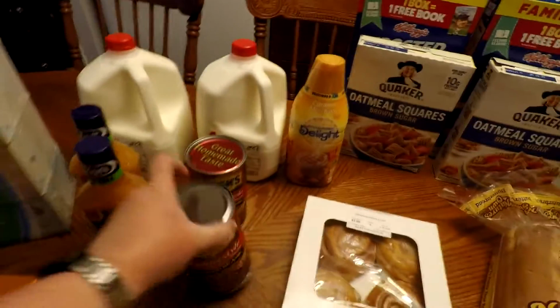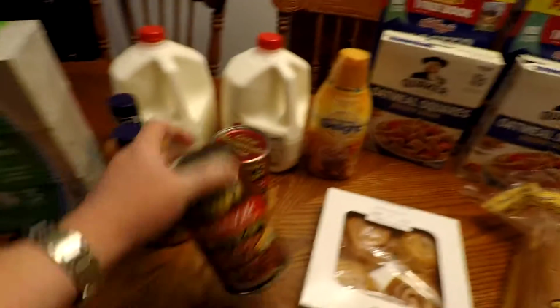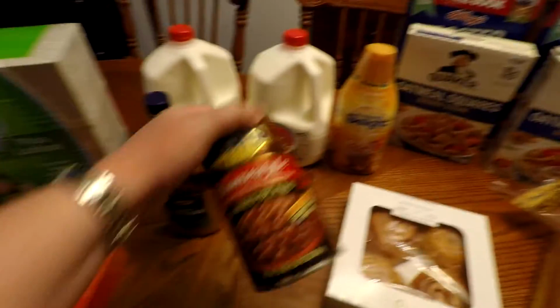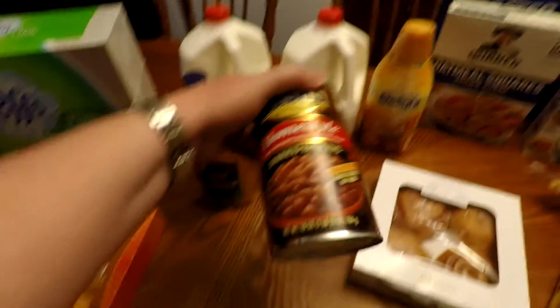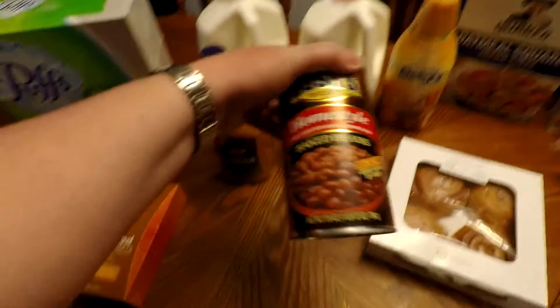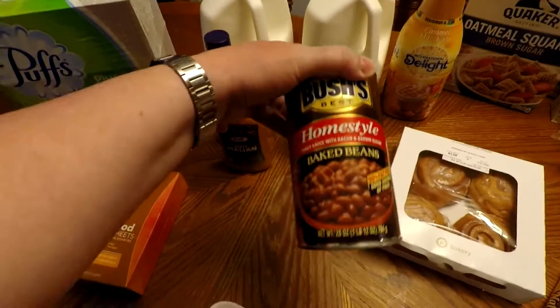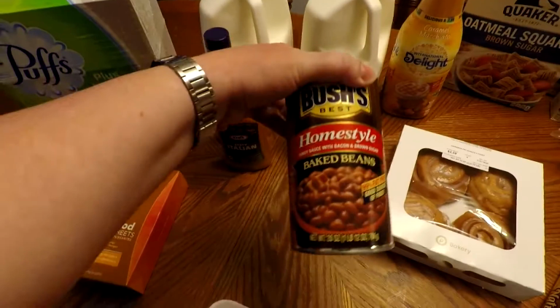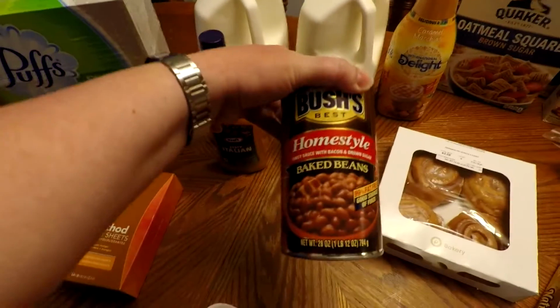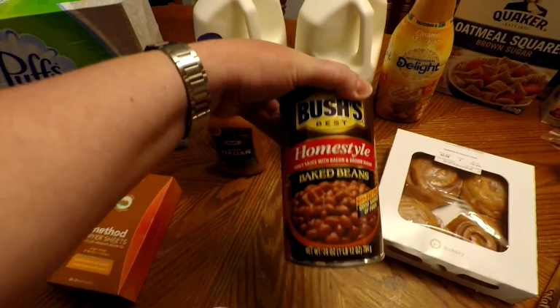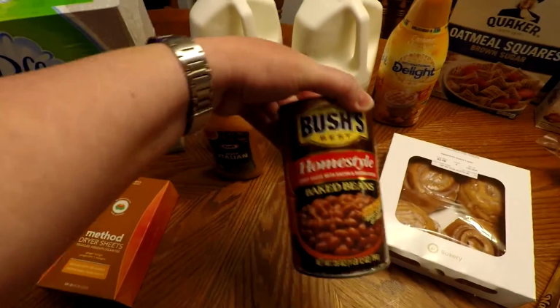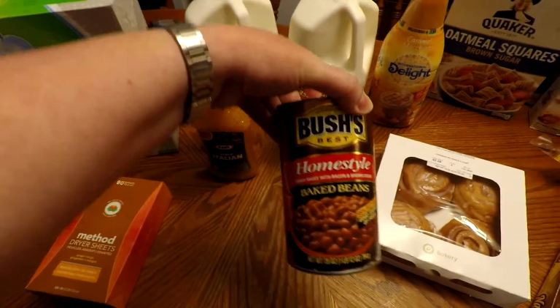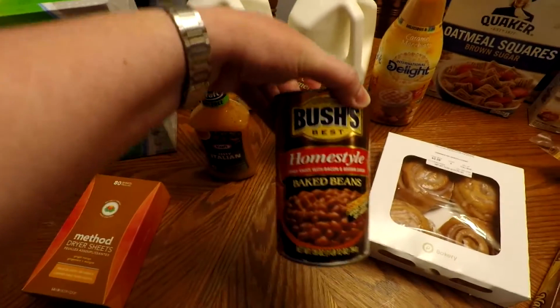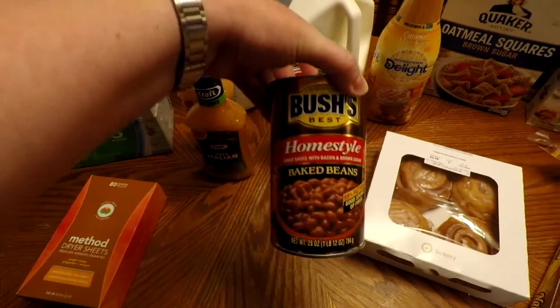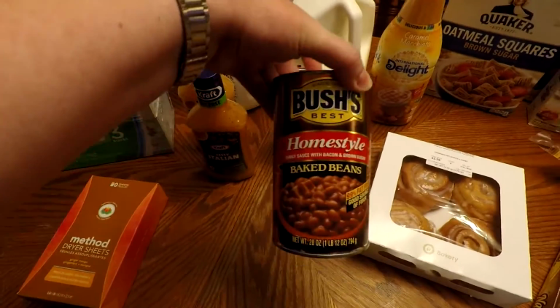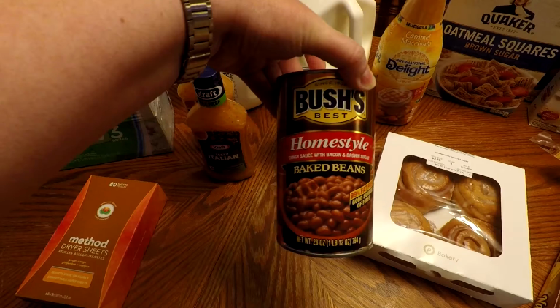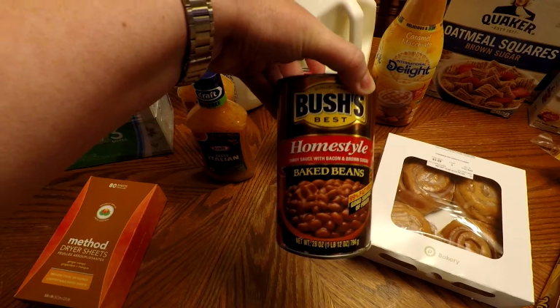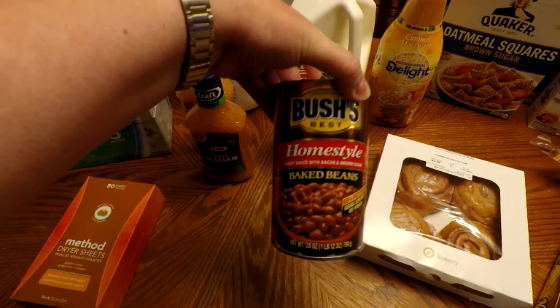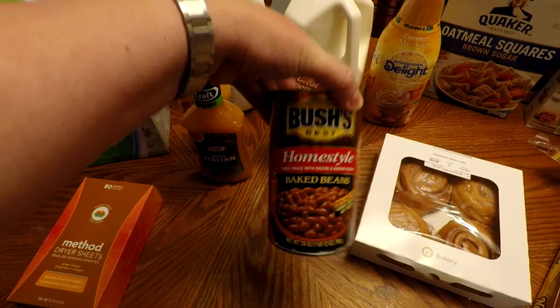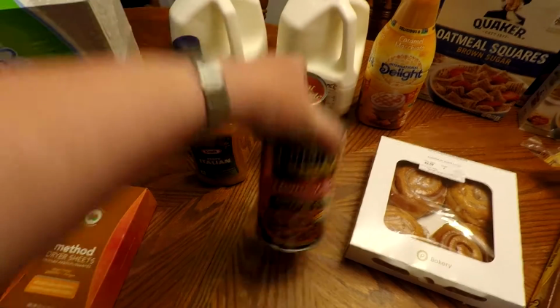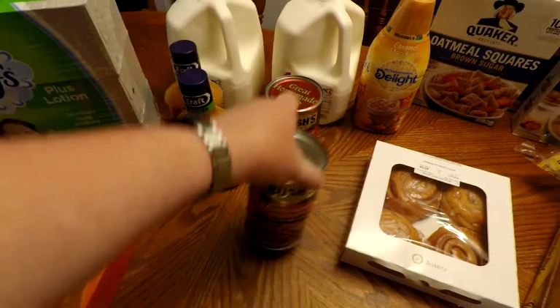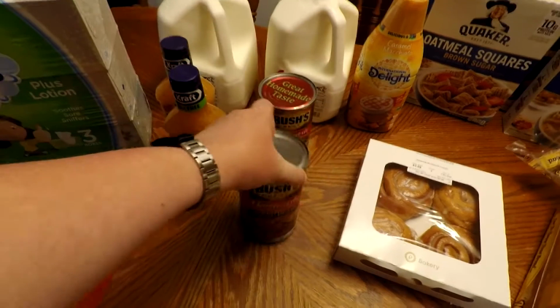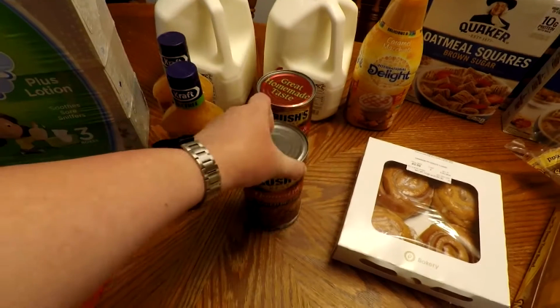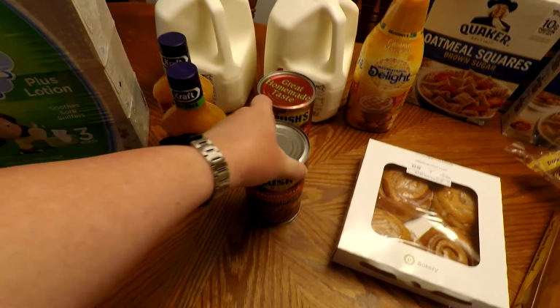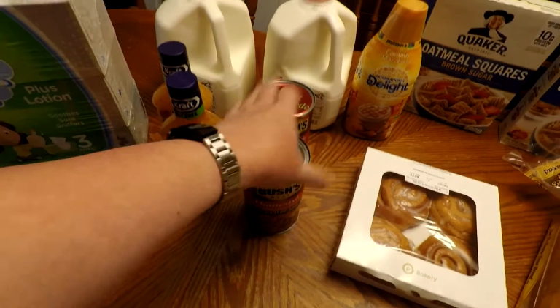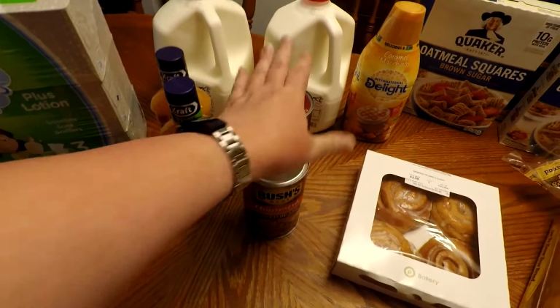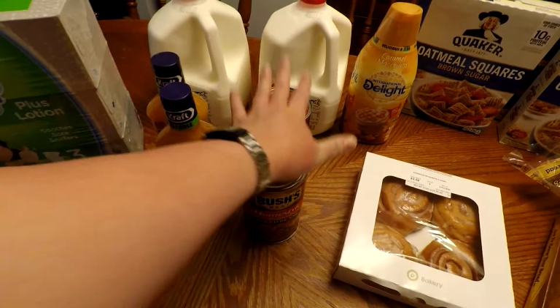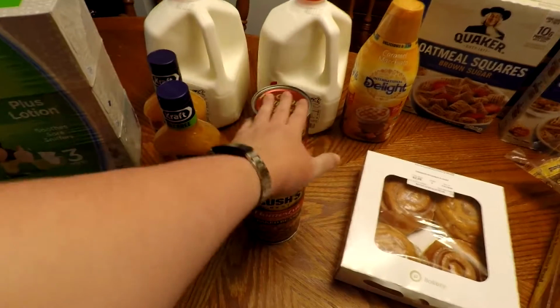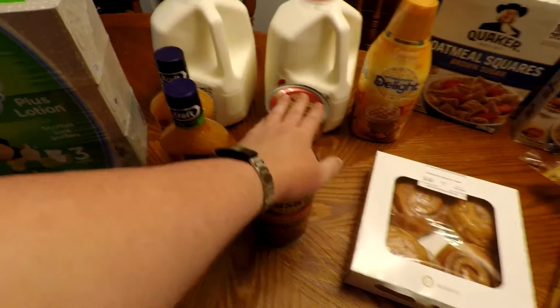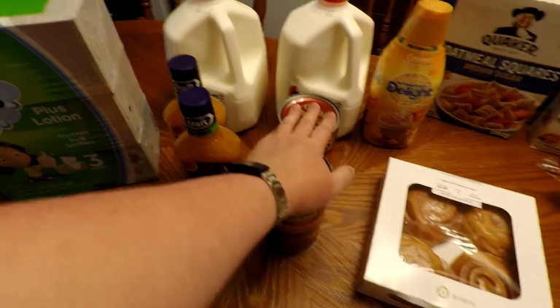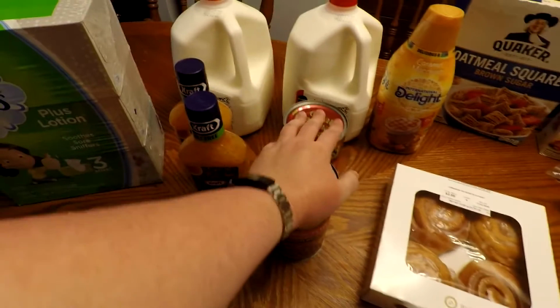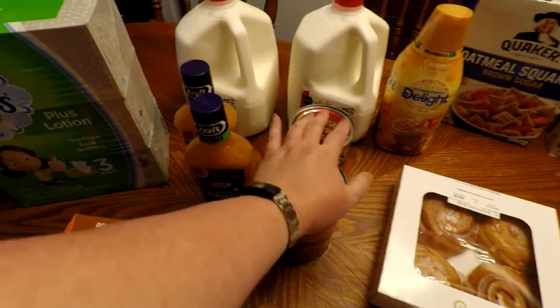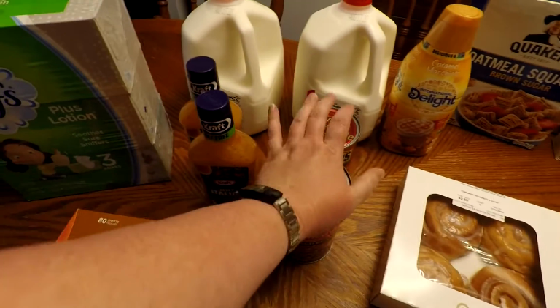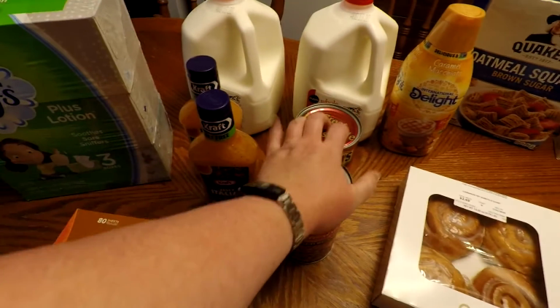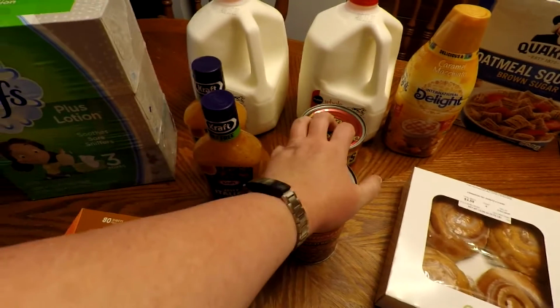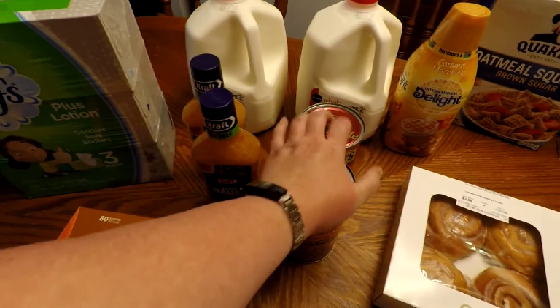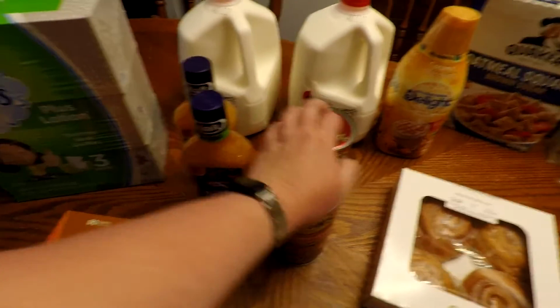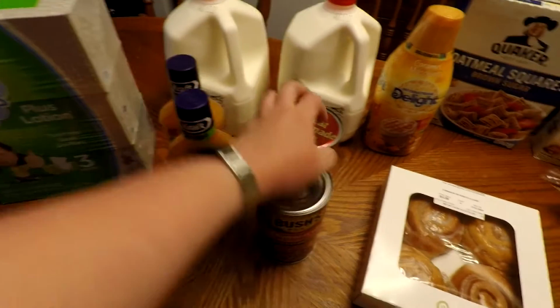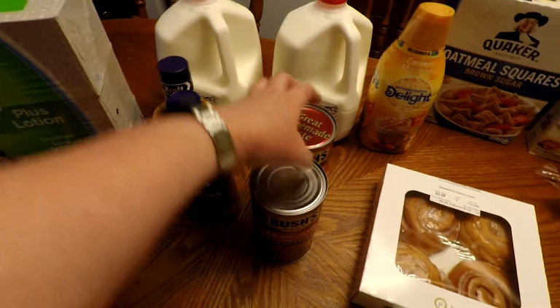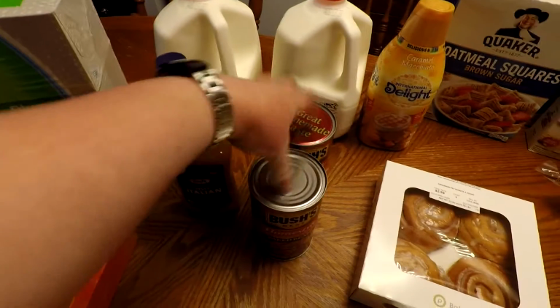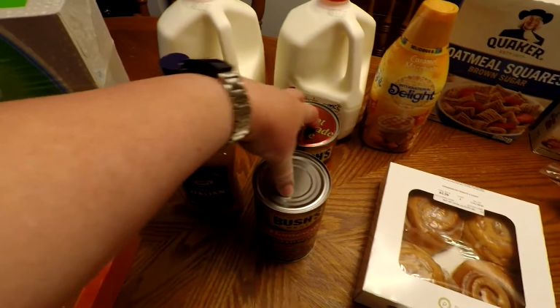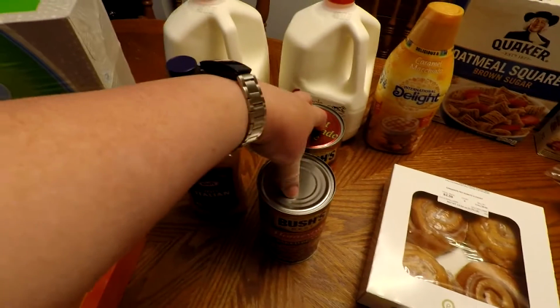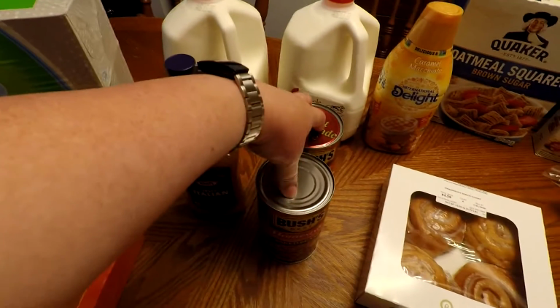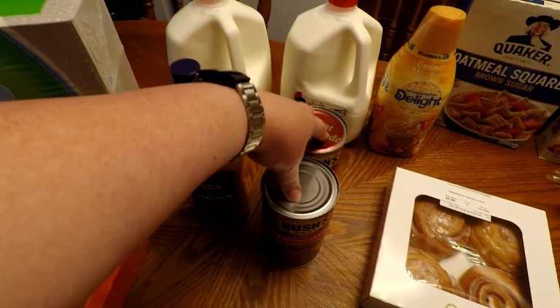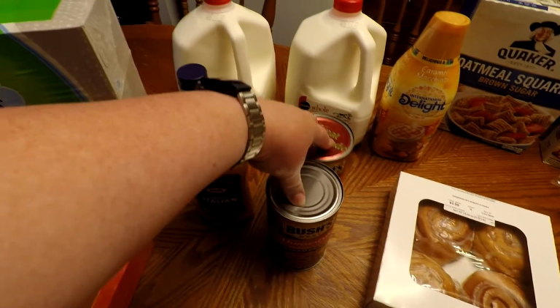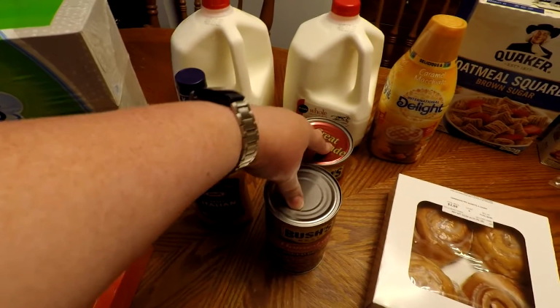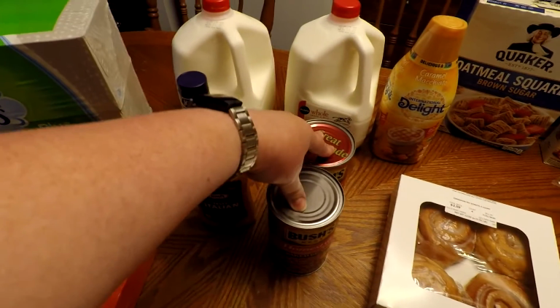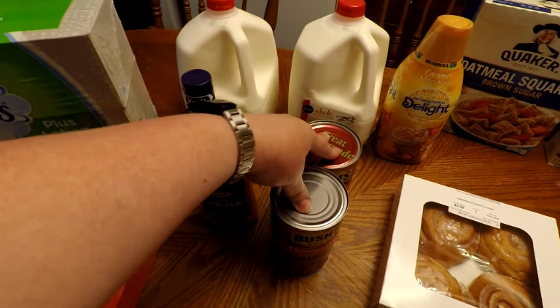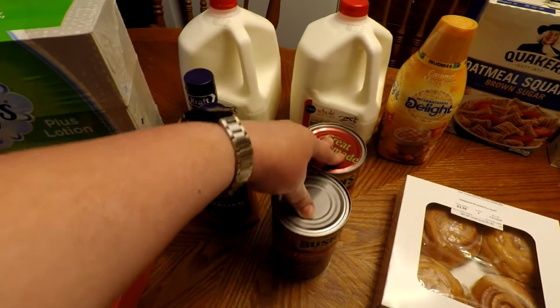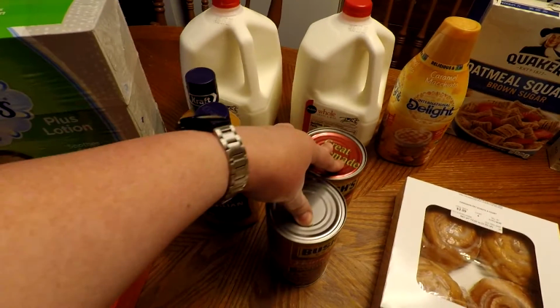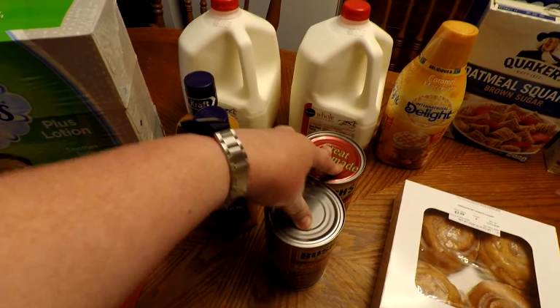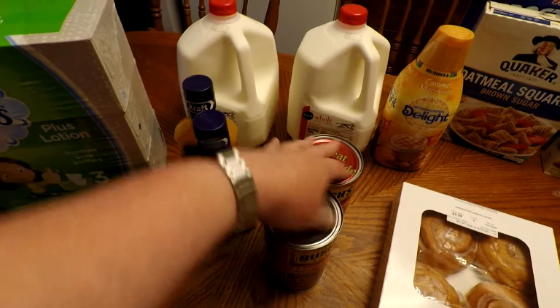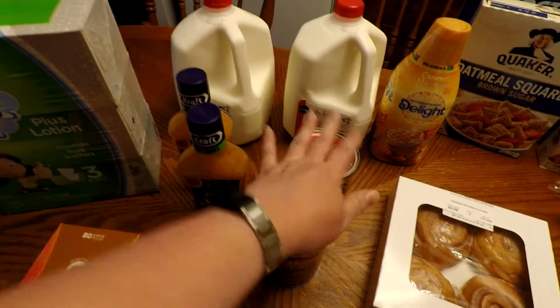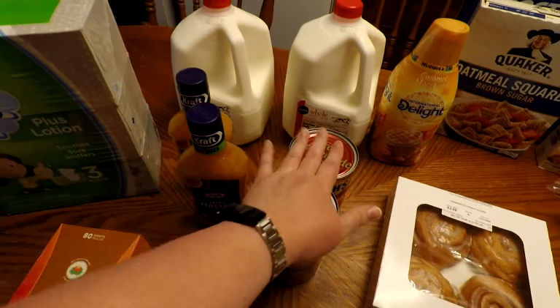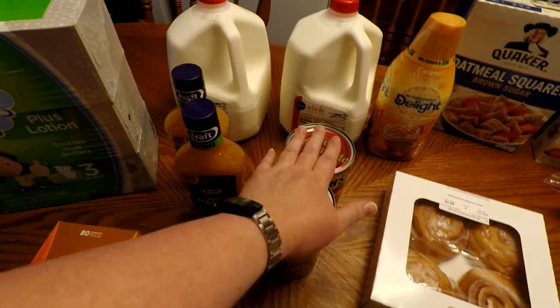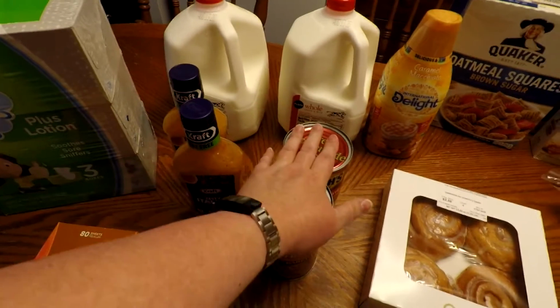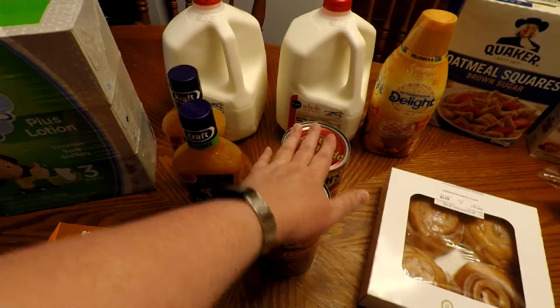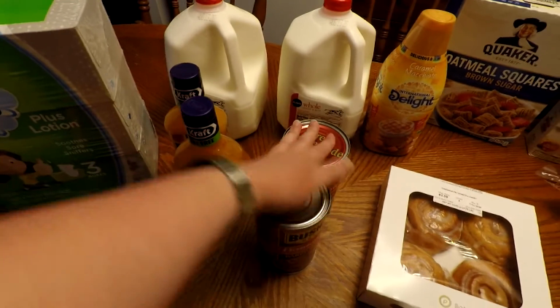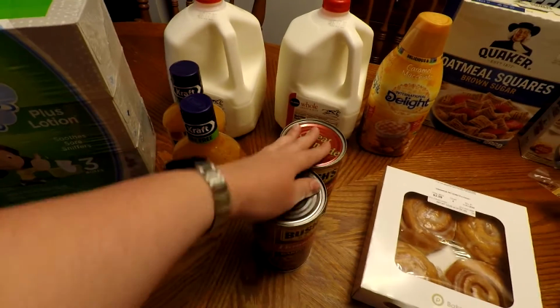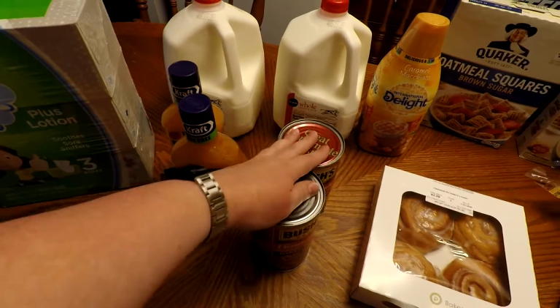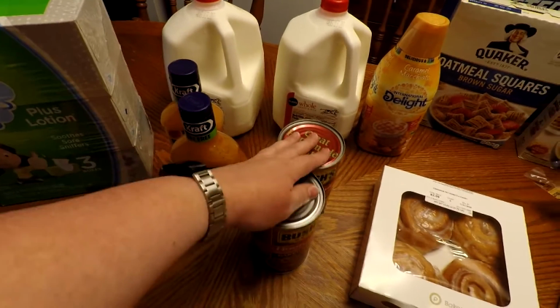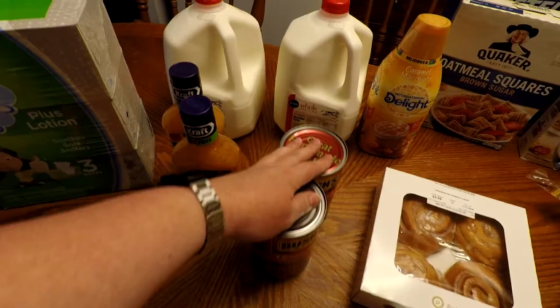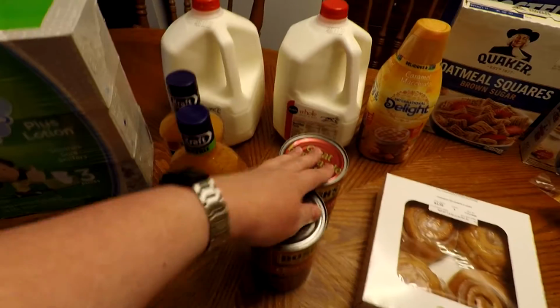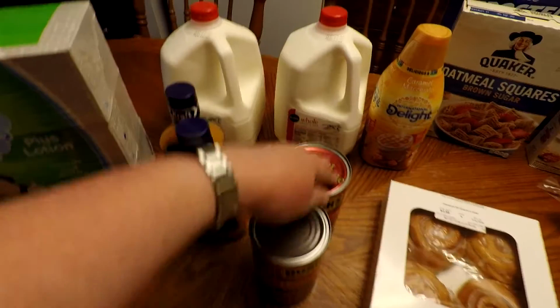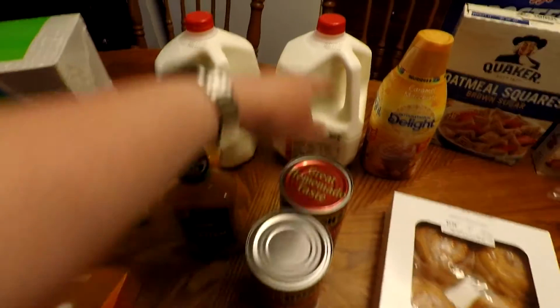And then I got some baked beans. These were on sale, so I went ahead and grabbed two of those because we don't have any at all. Sometimes we like to have that whenever we grill out.